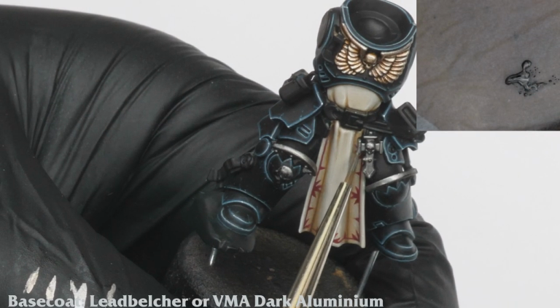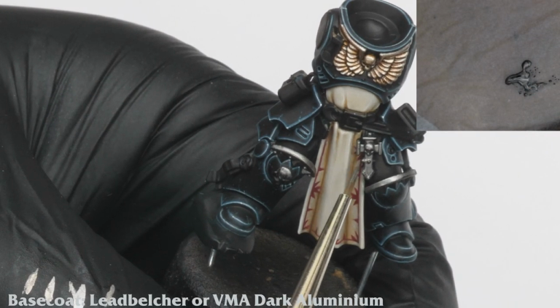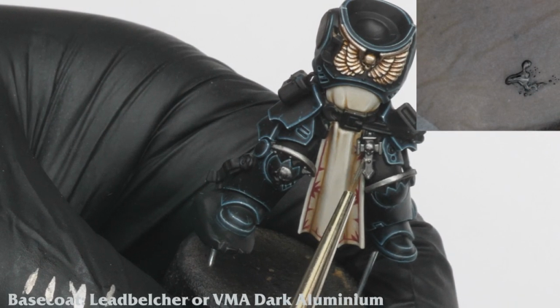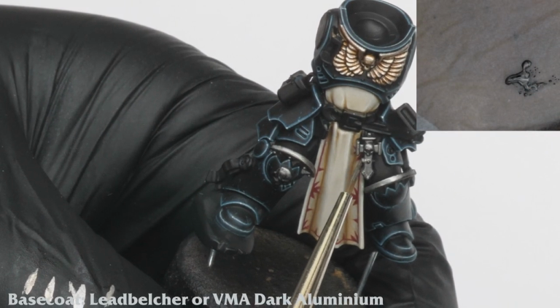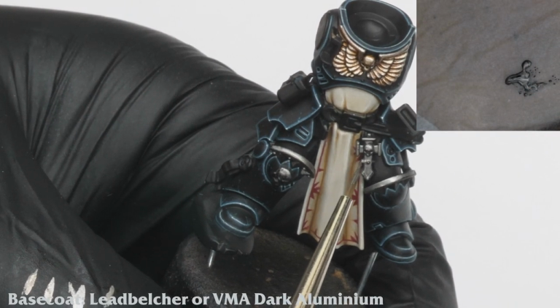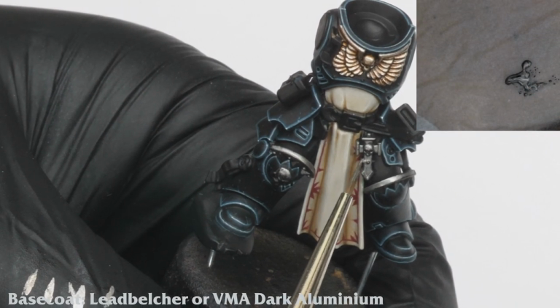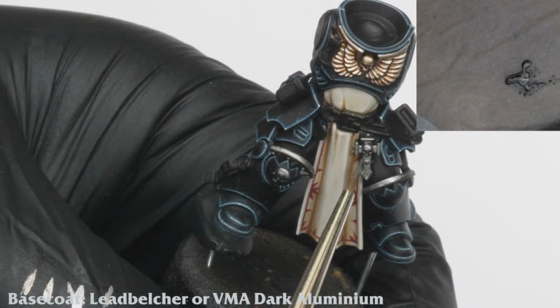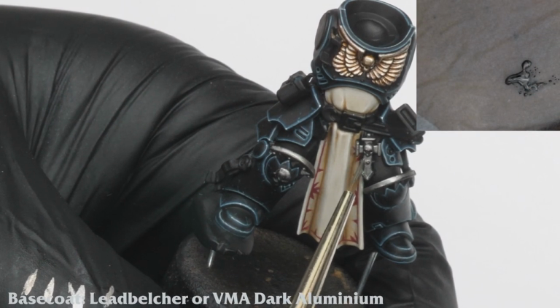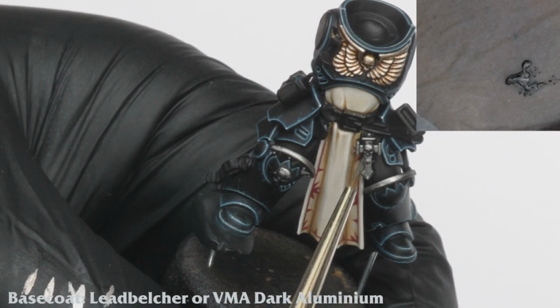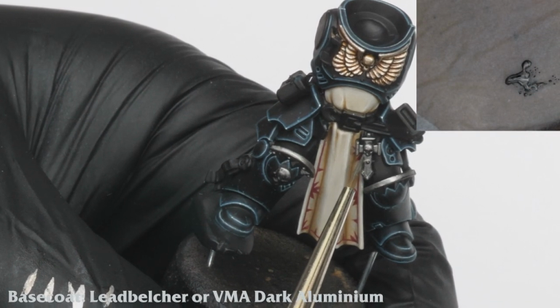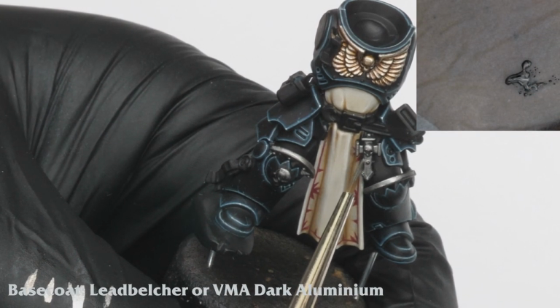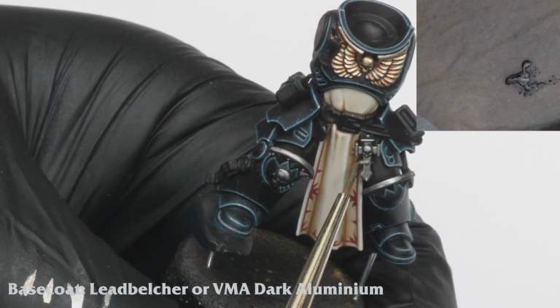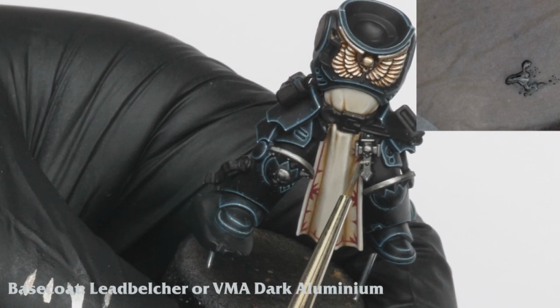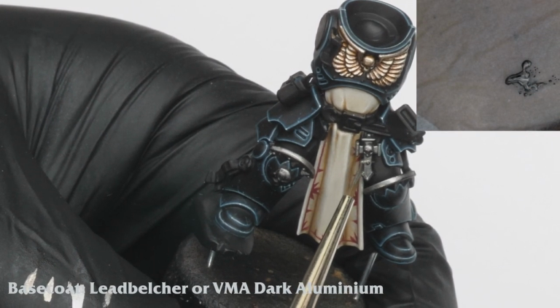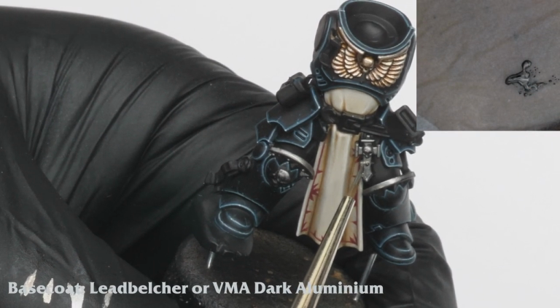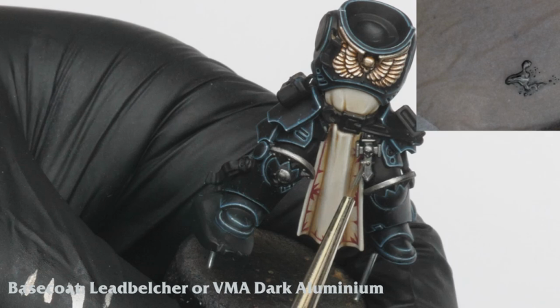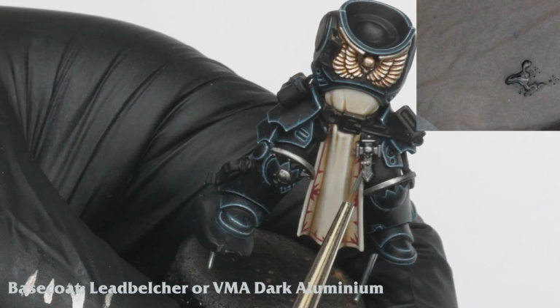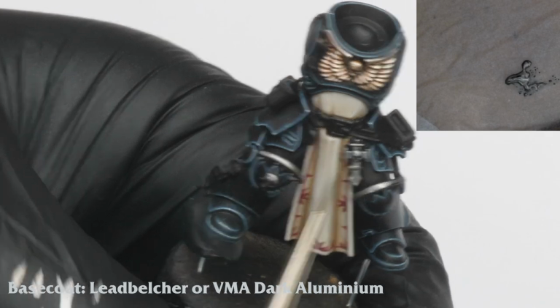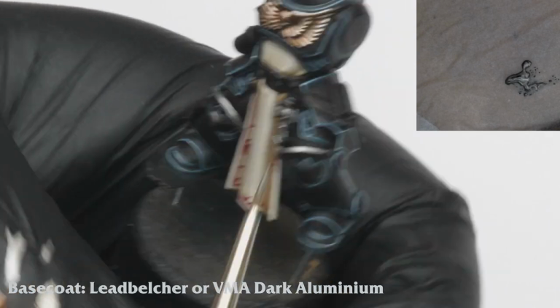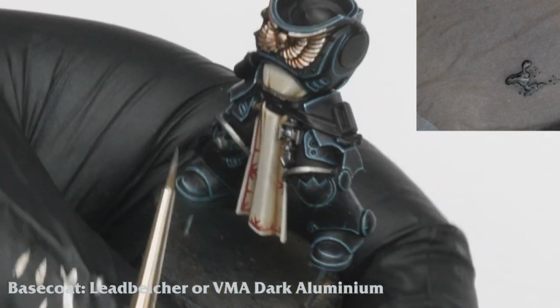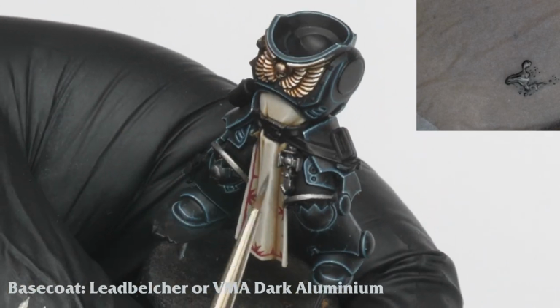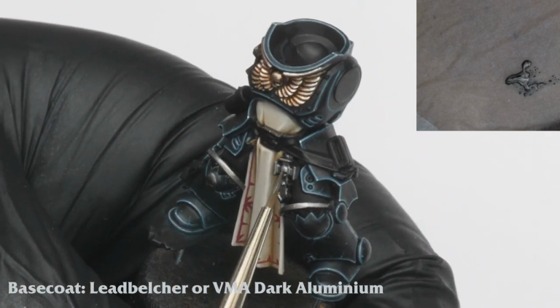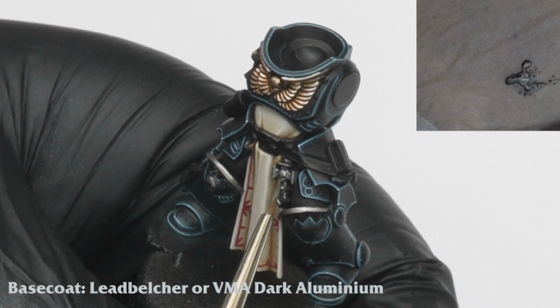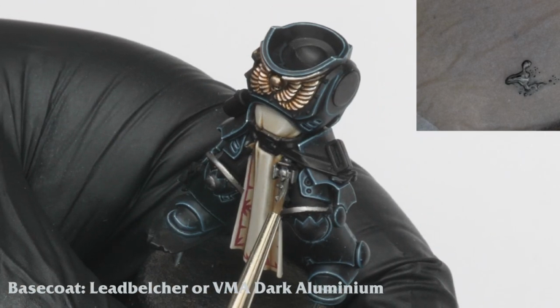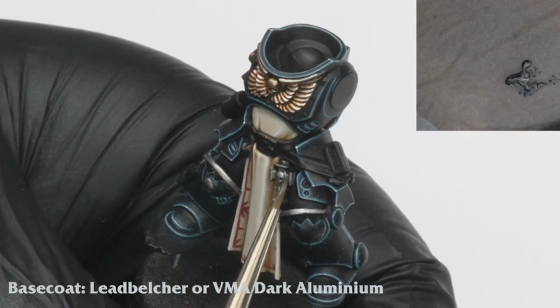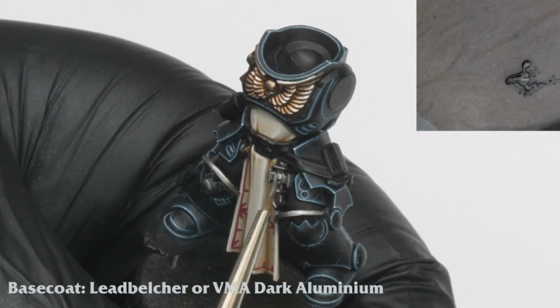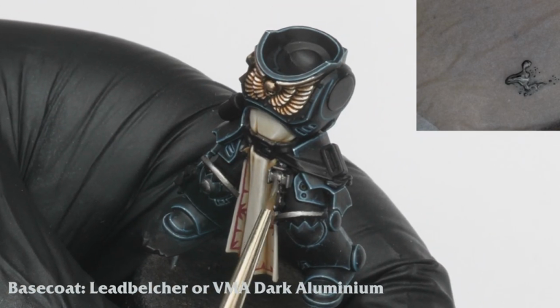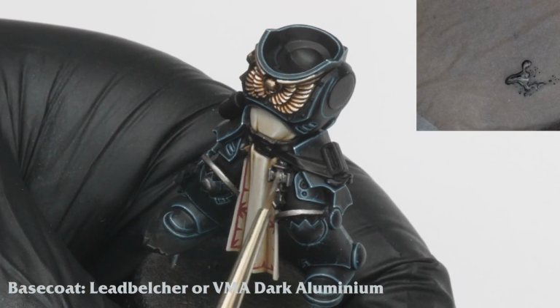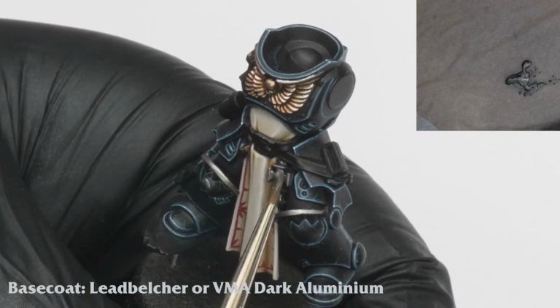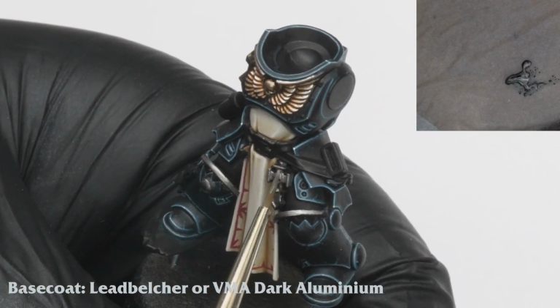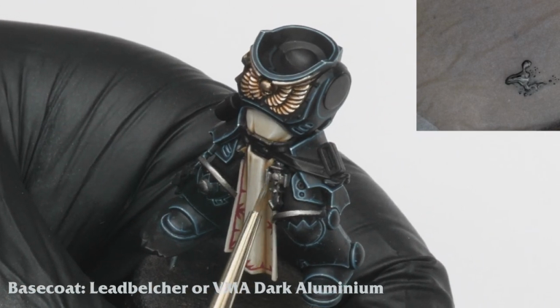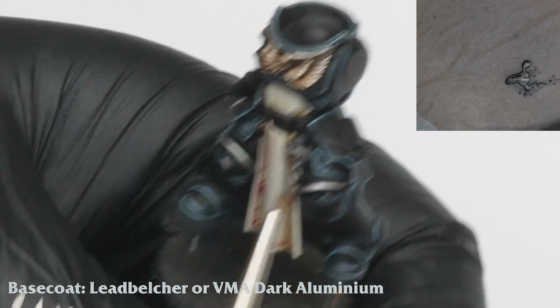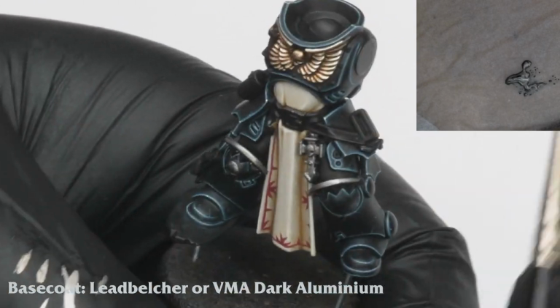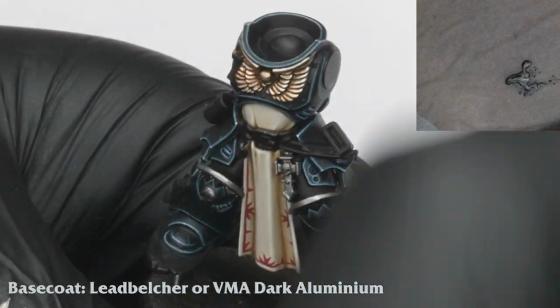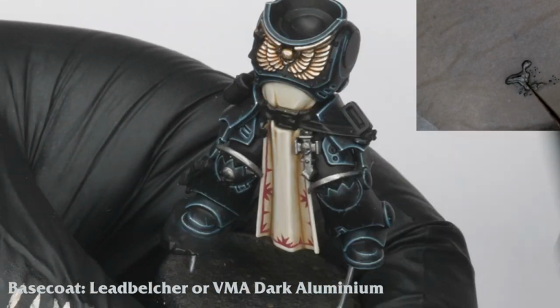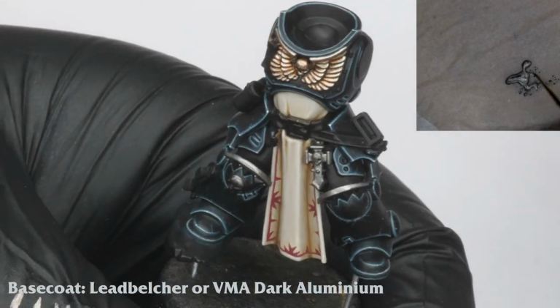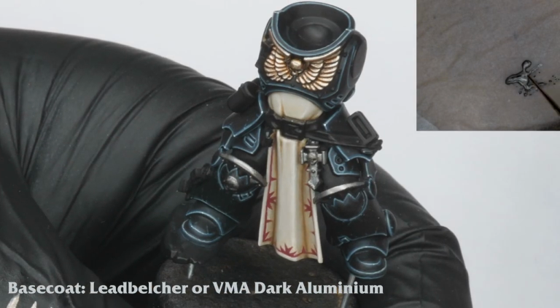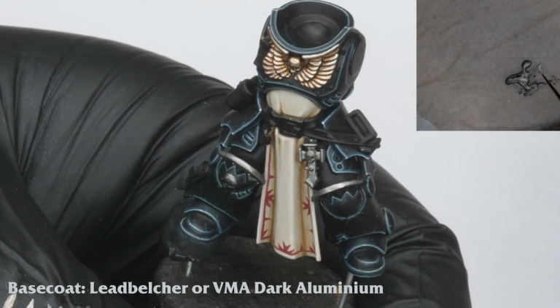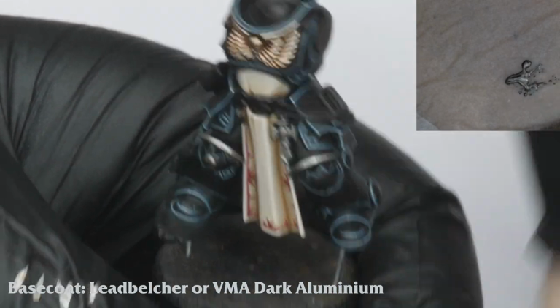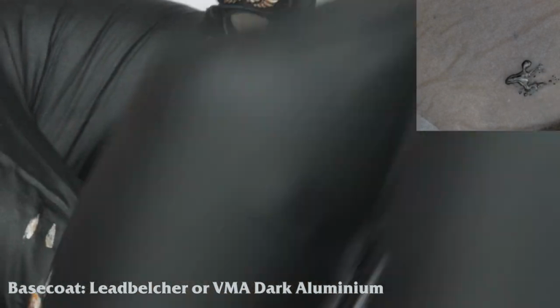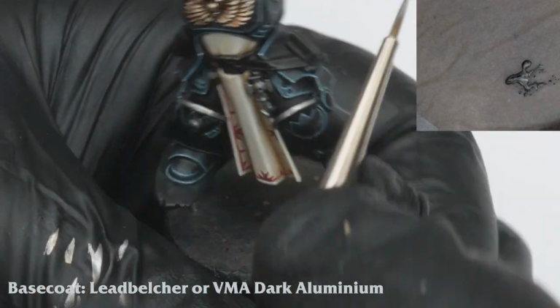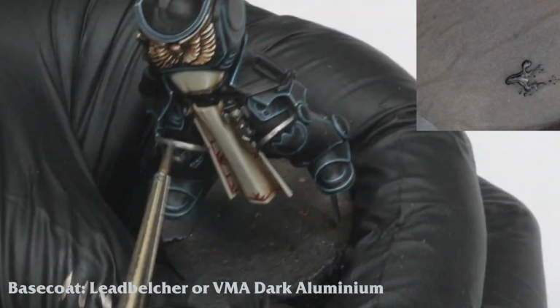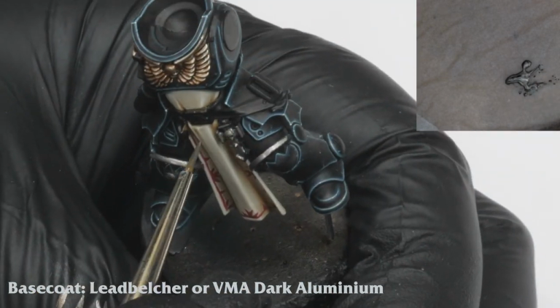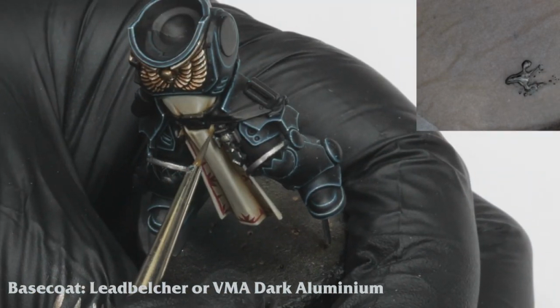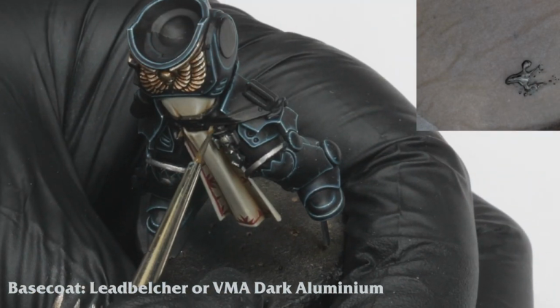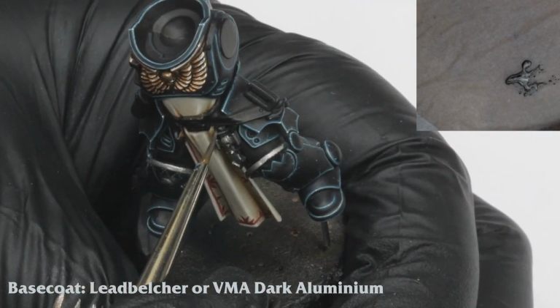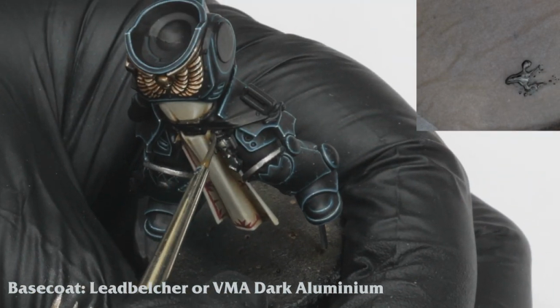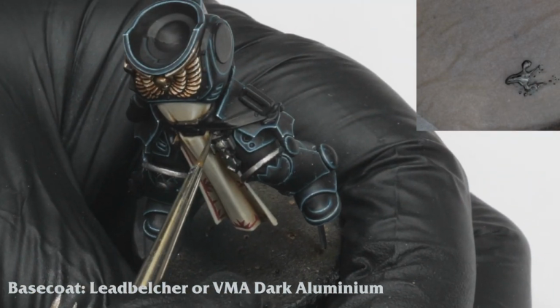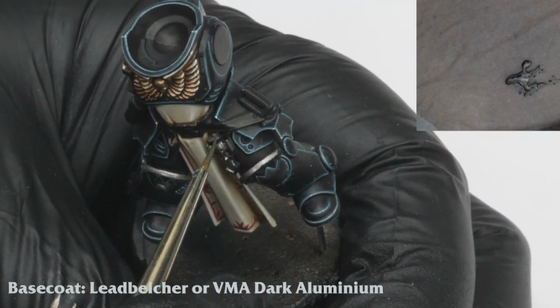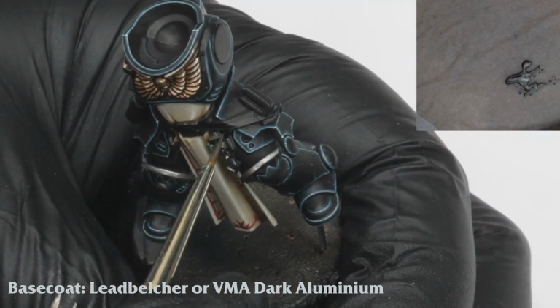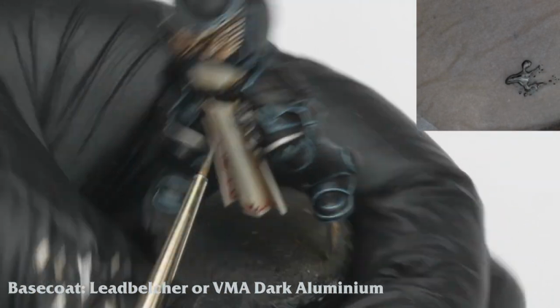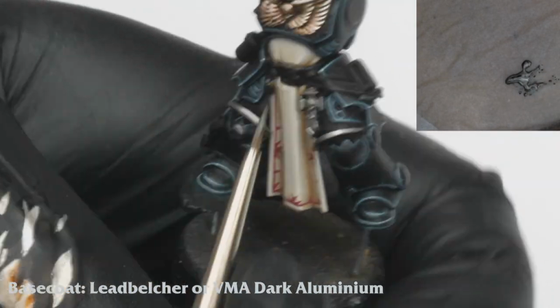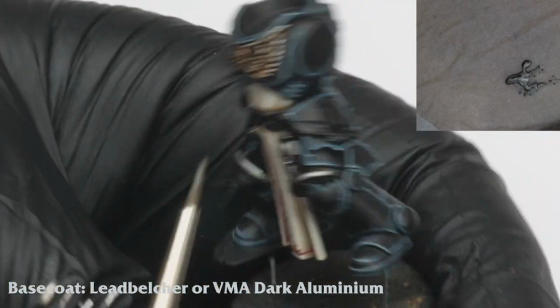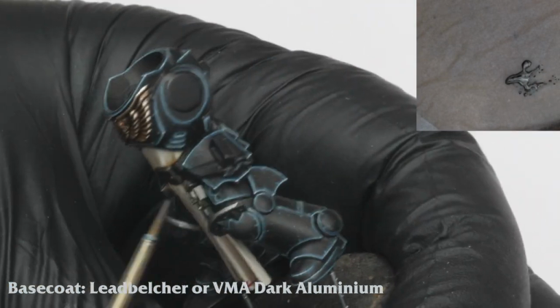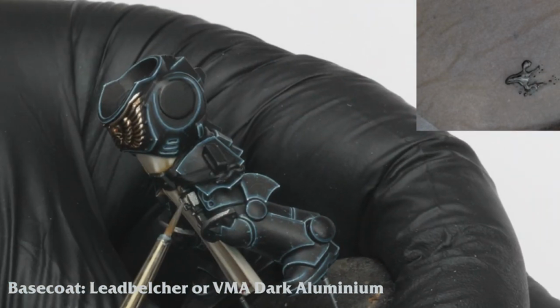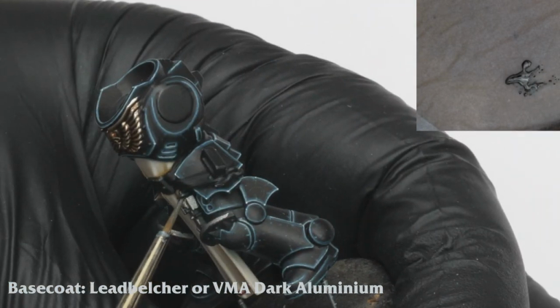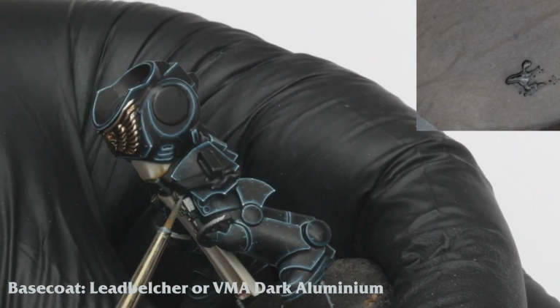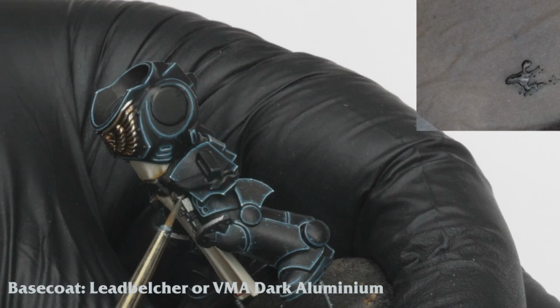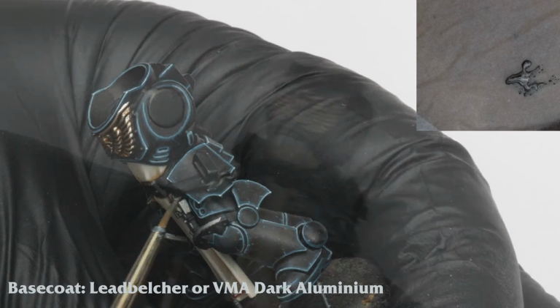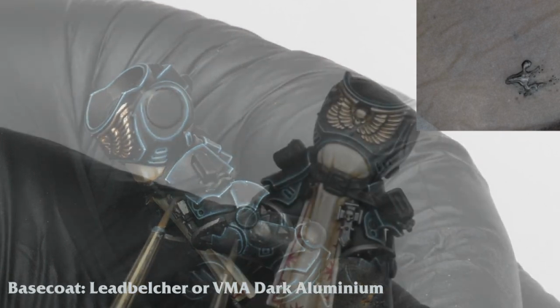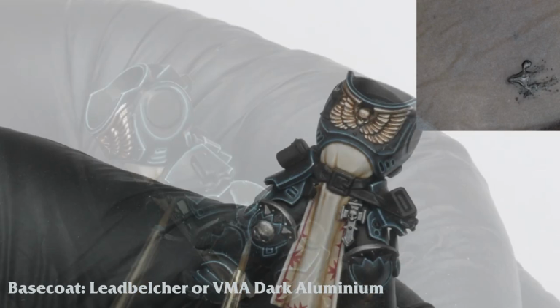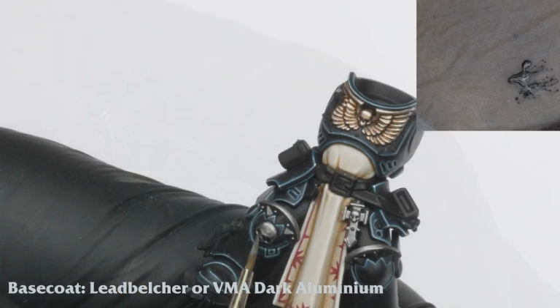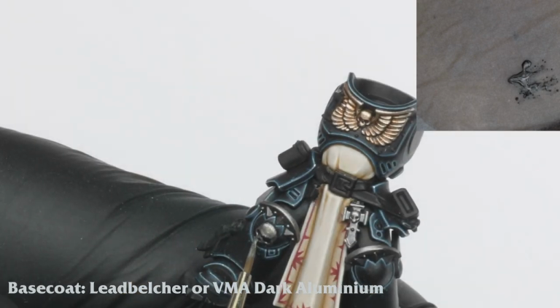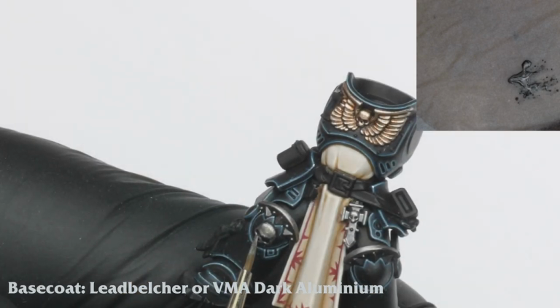It's time to paint the cold metallics. For this I base coat using the old Bolt Gun Metal. However, if you don't have this, either Lead Belcher or Vallejo Dark Aluminium will do.